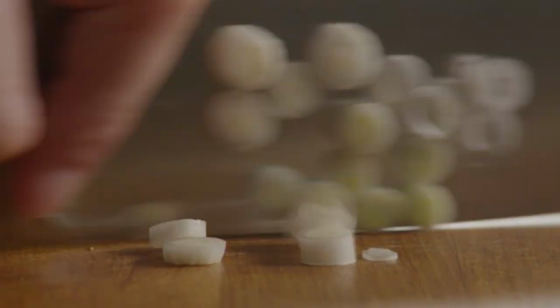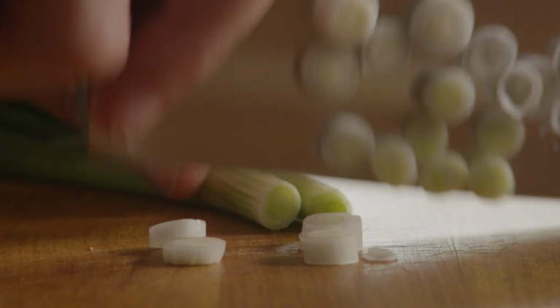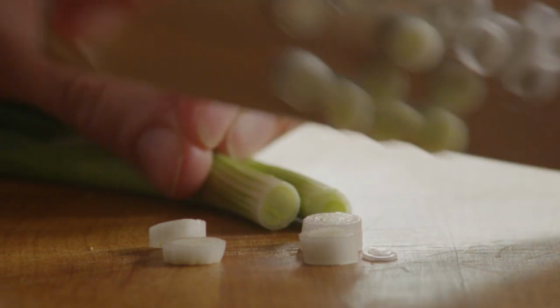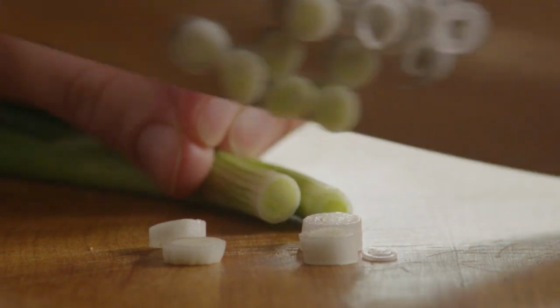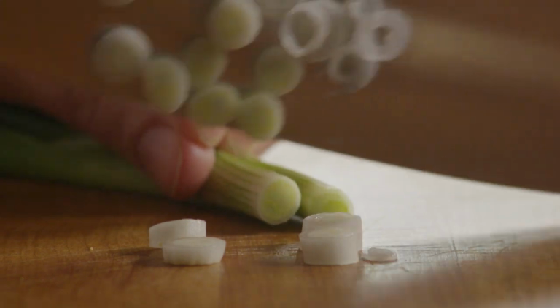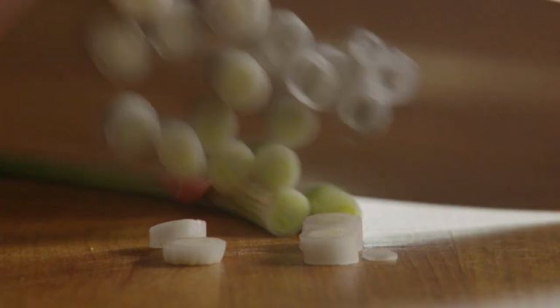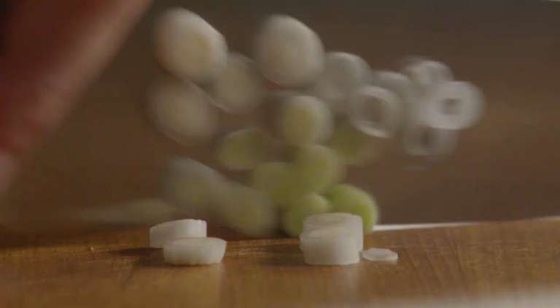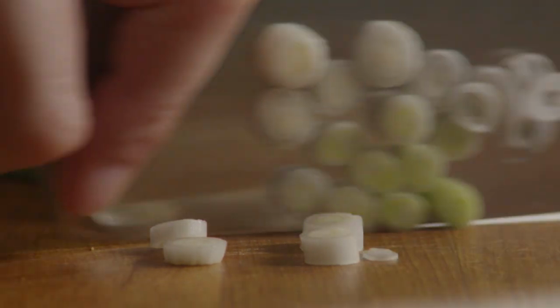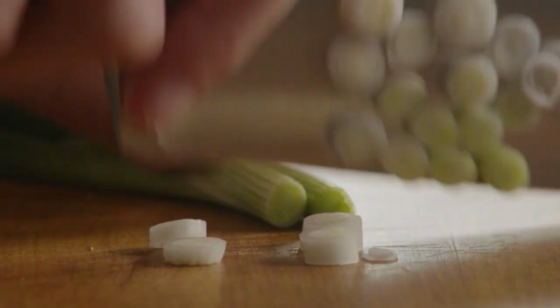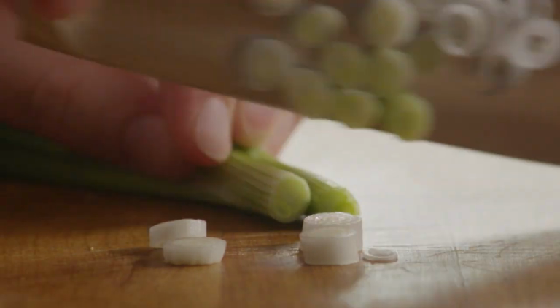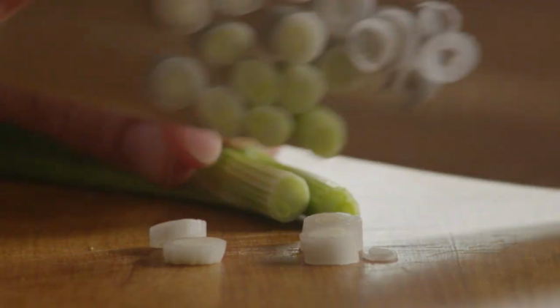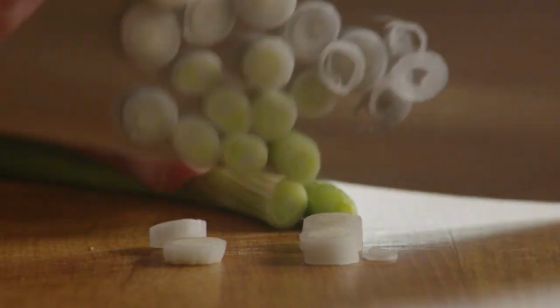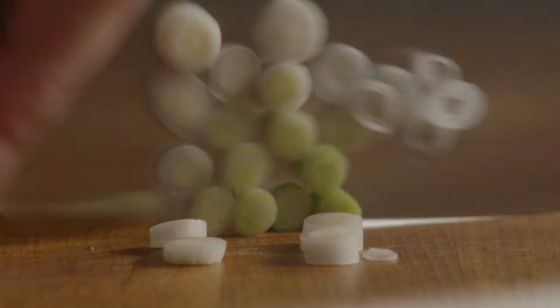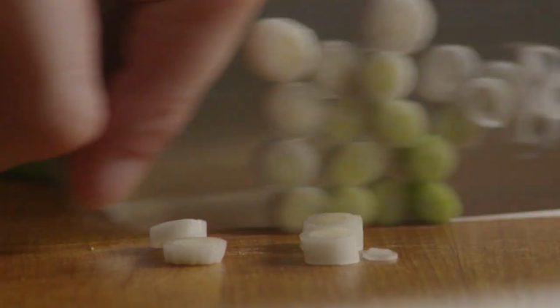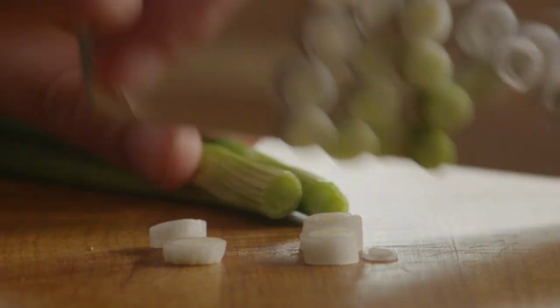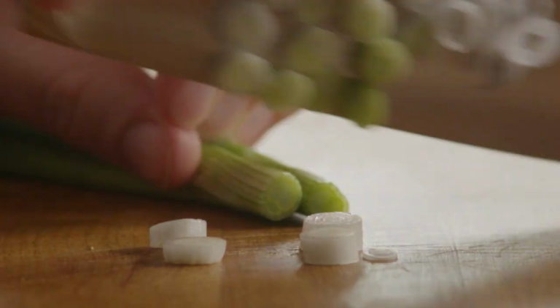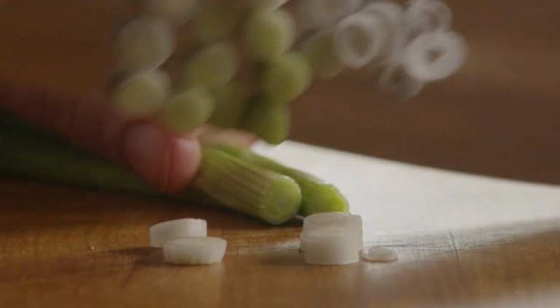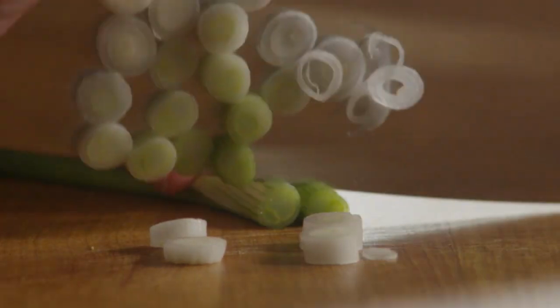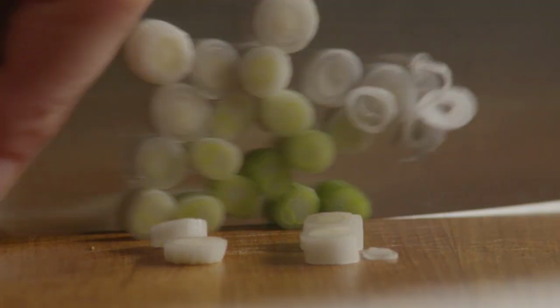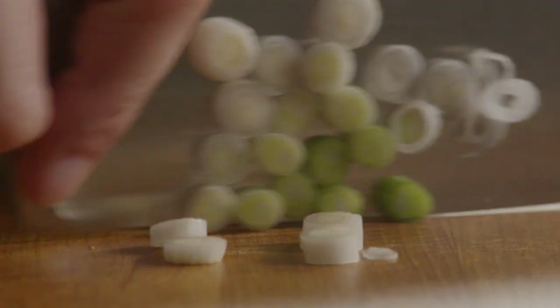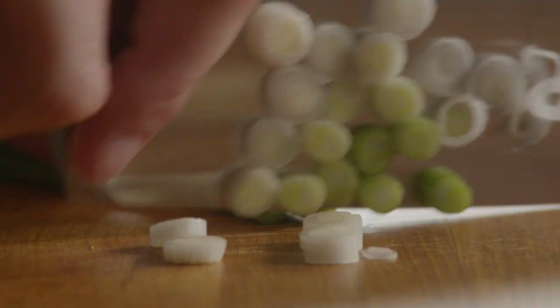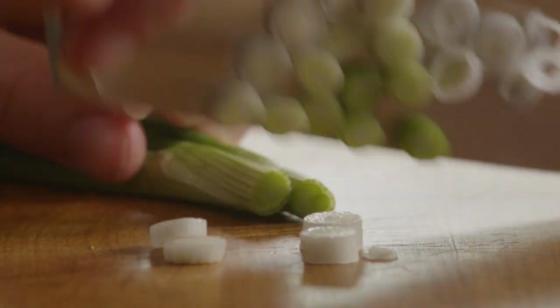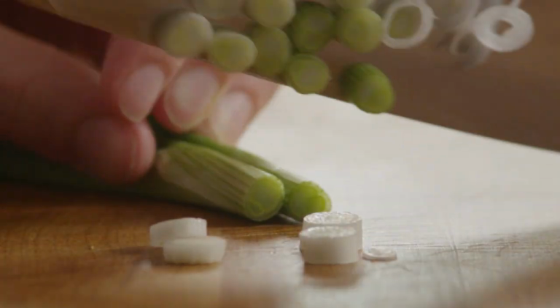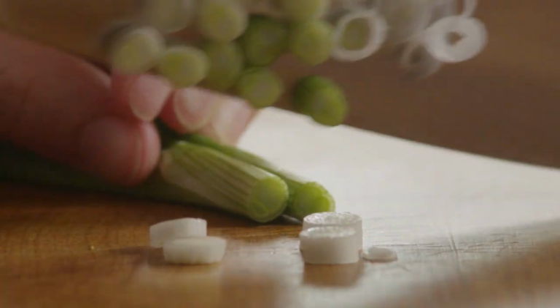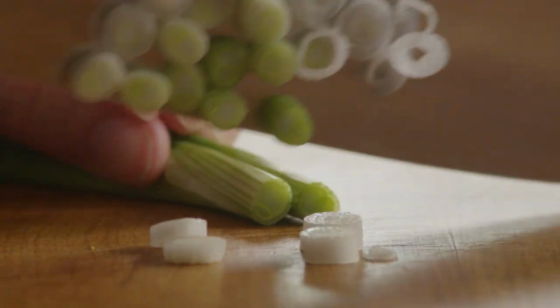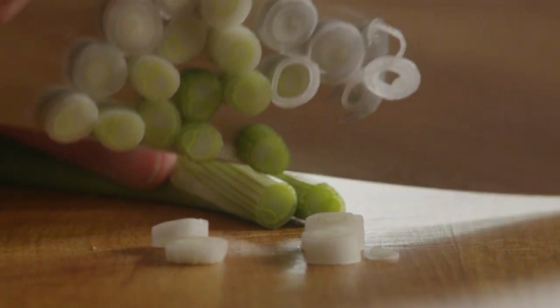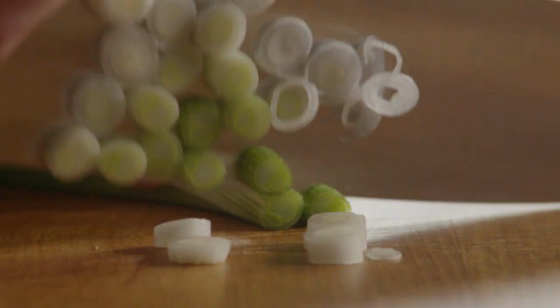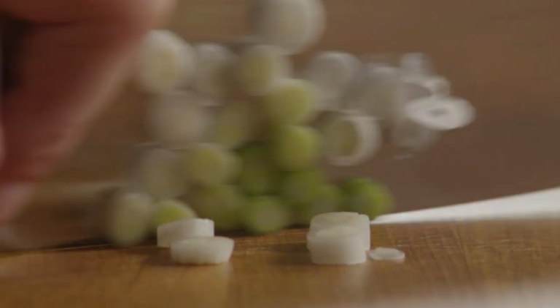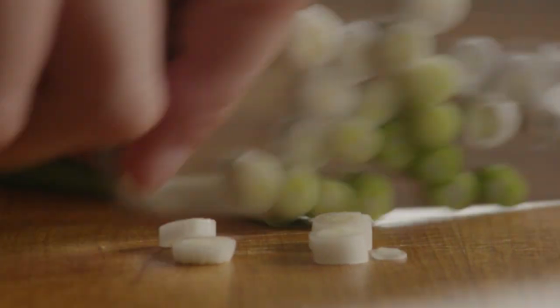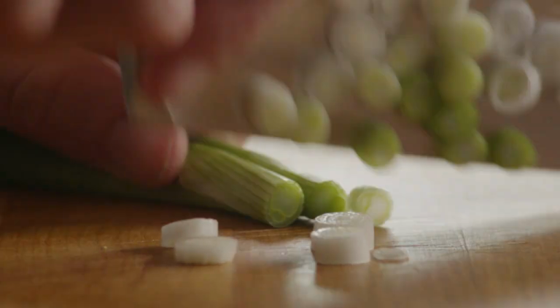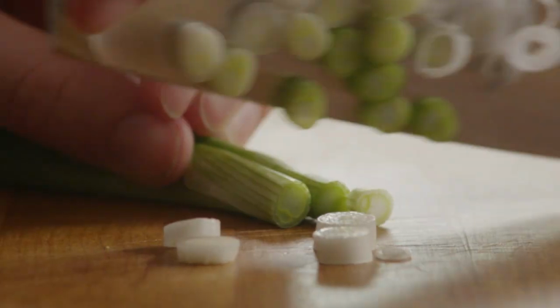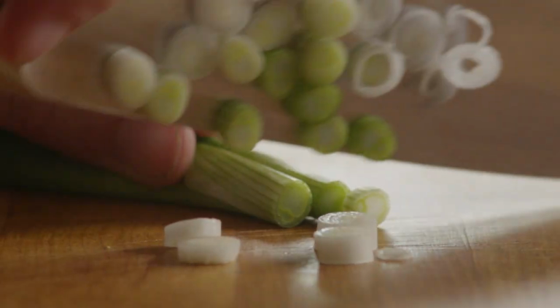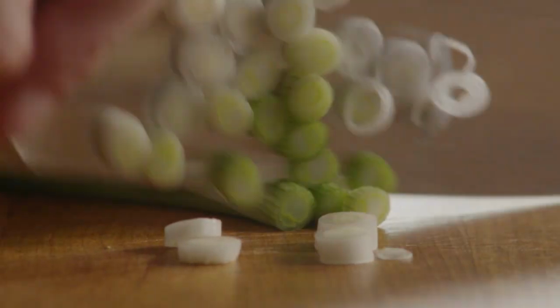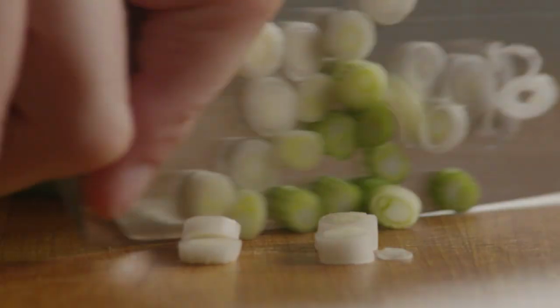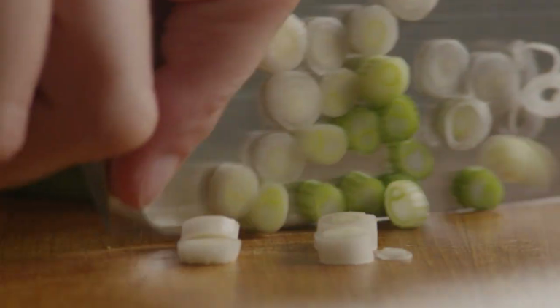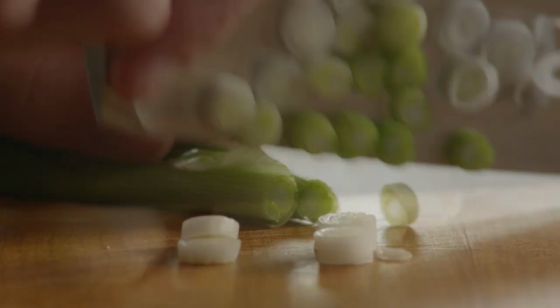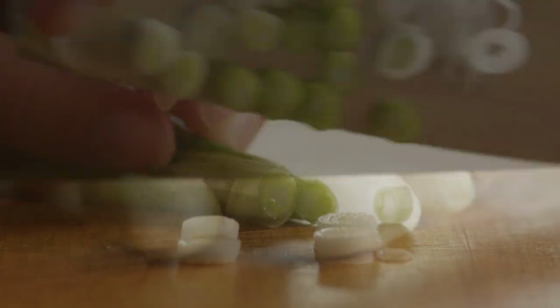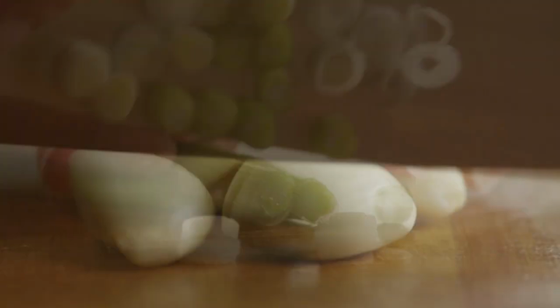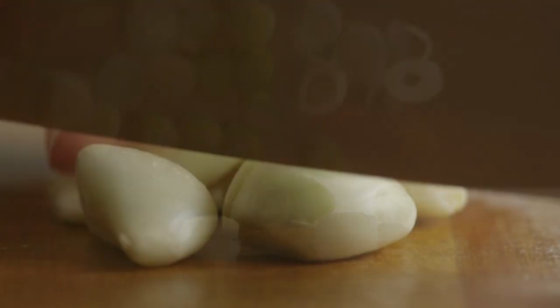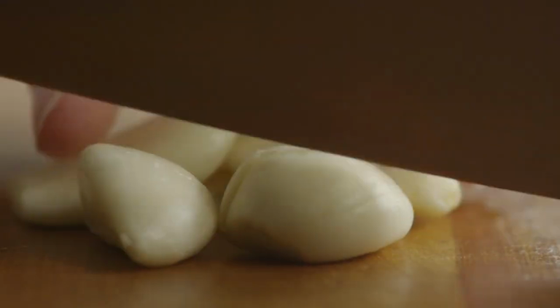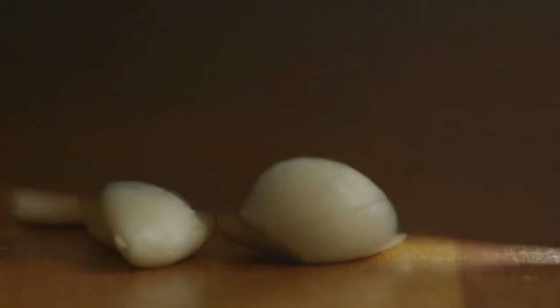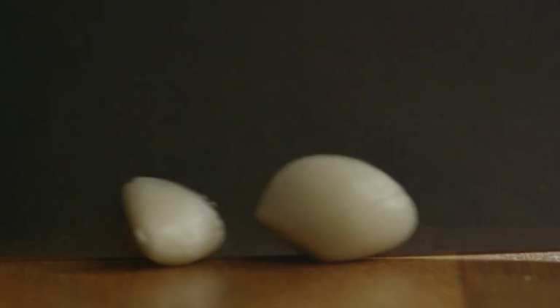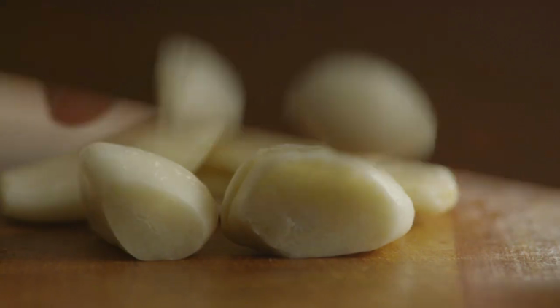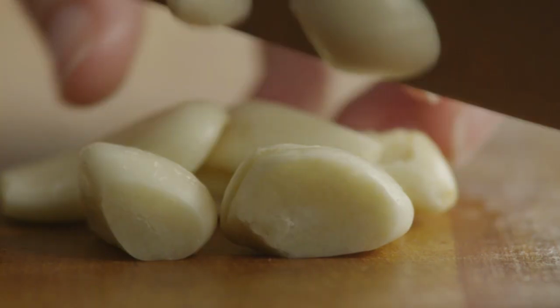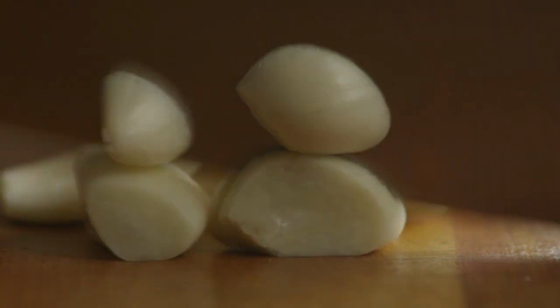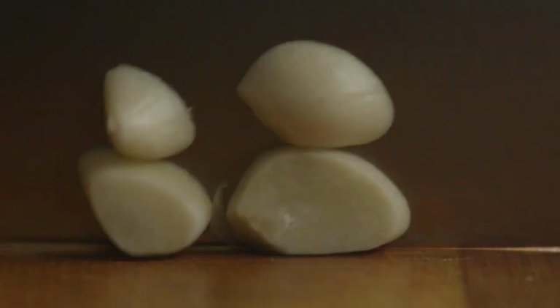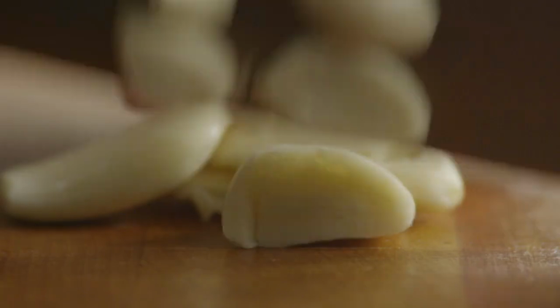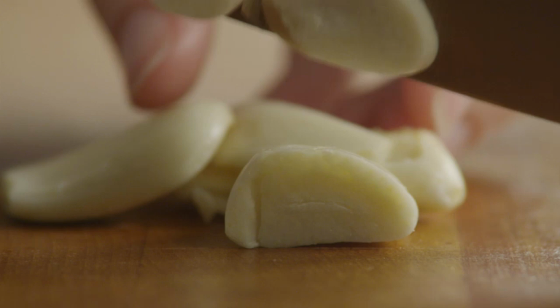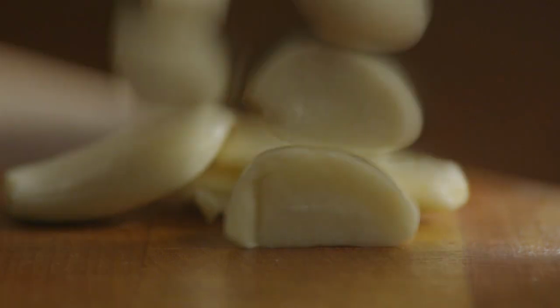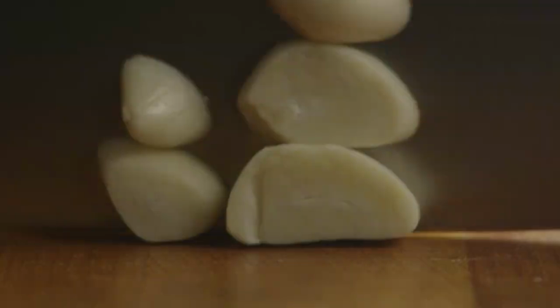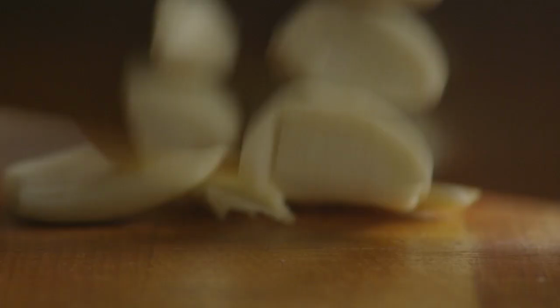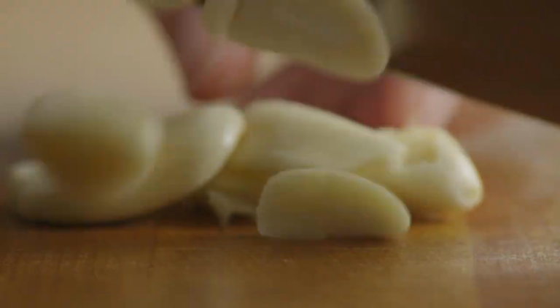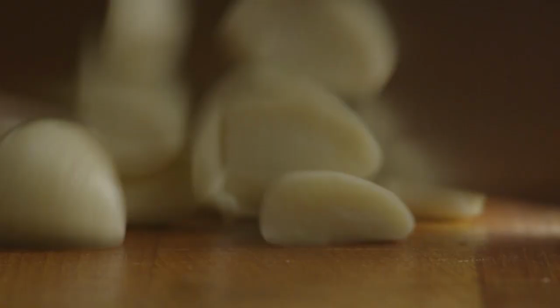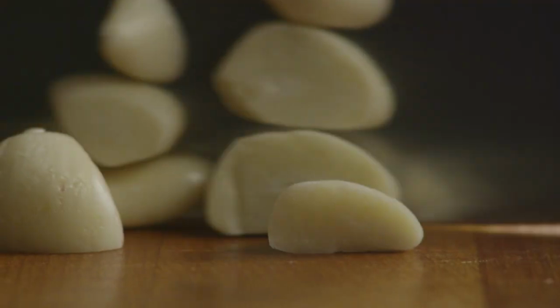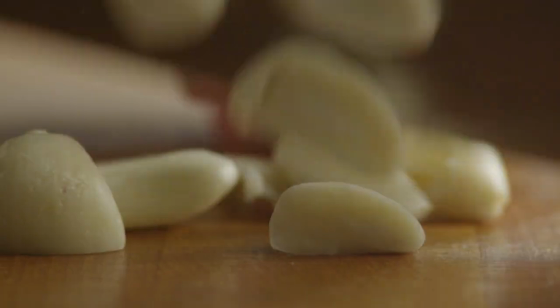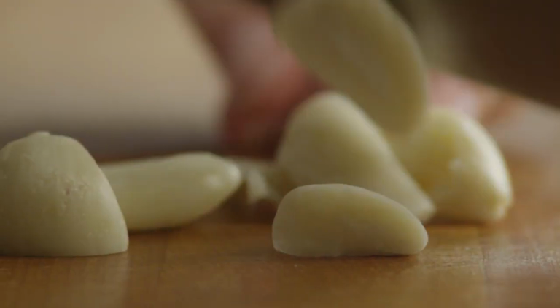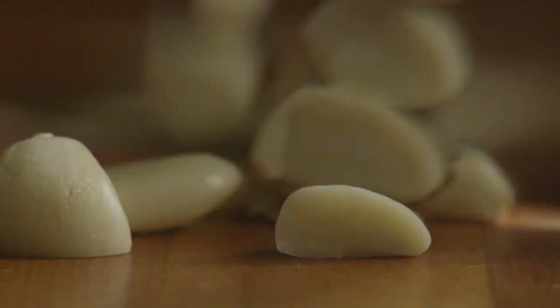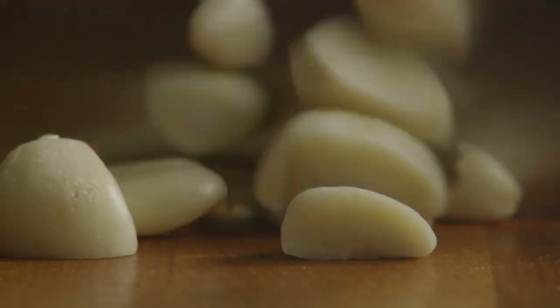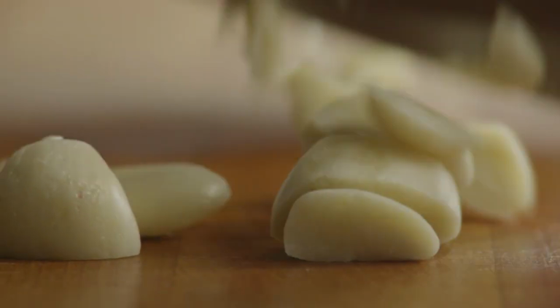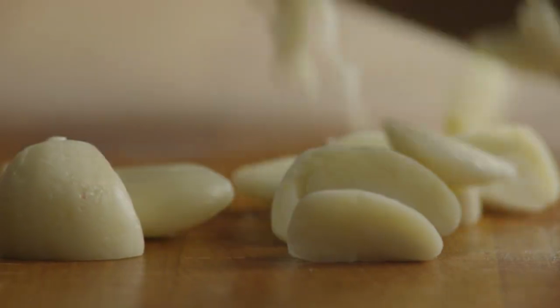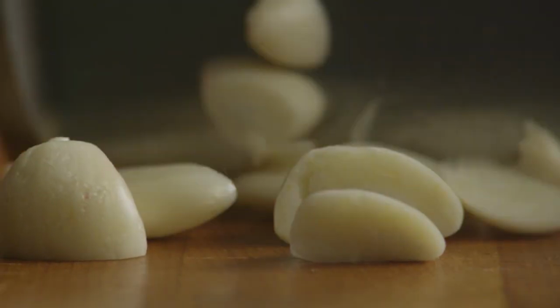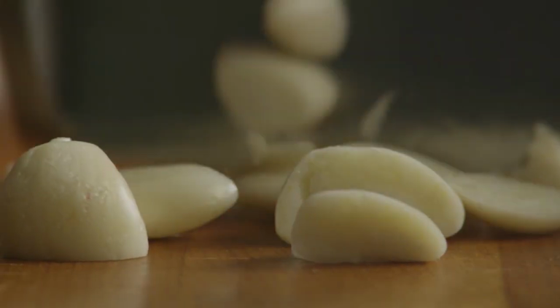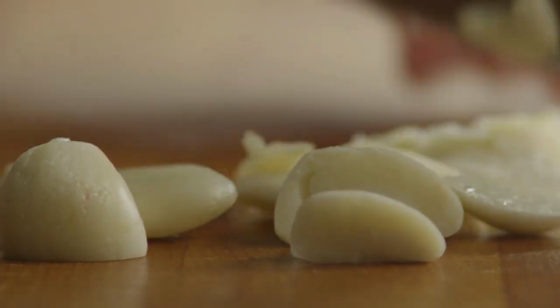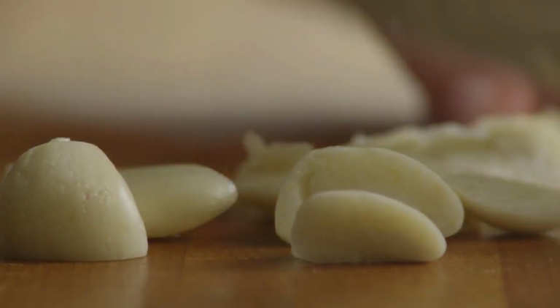Next, slice a quarter cup of green onions — that's about two onions — and peel and mince four cloves of garlic.